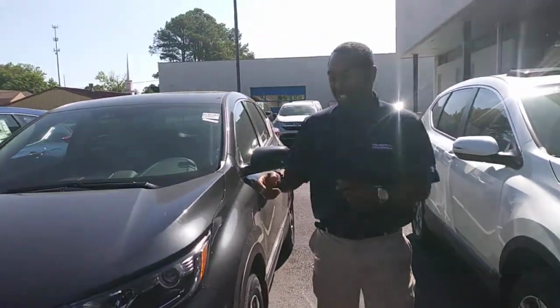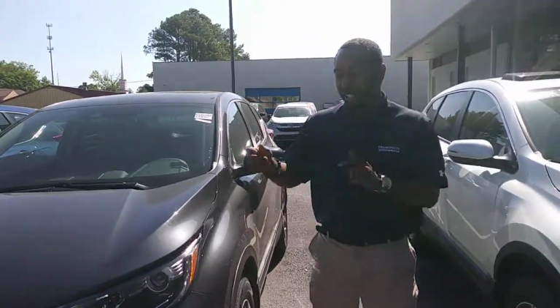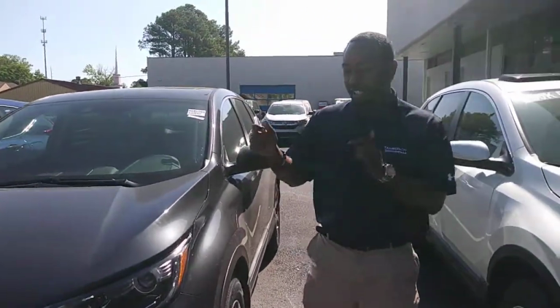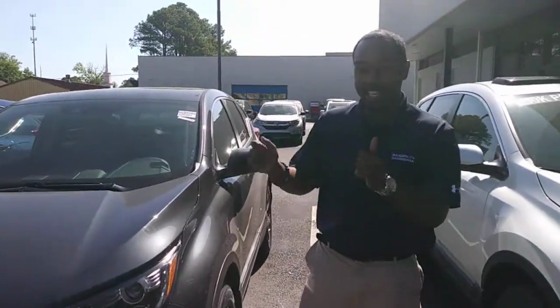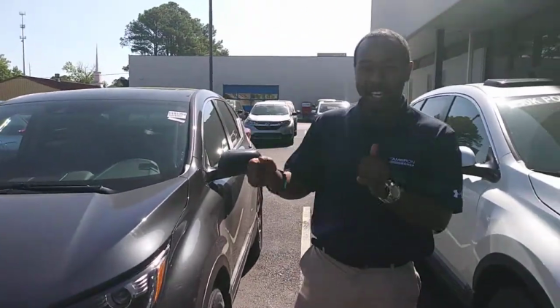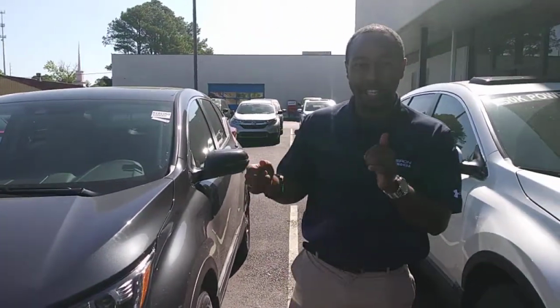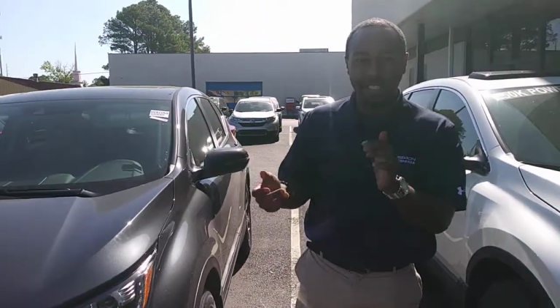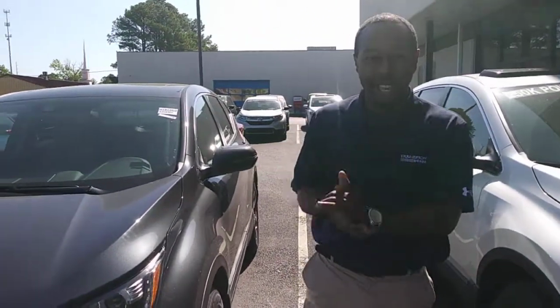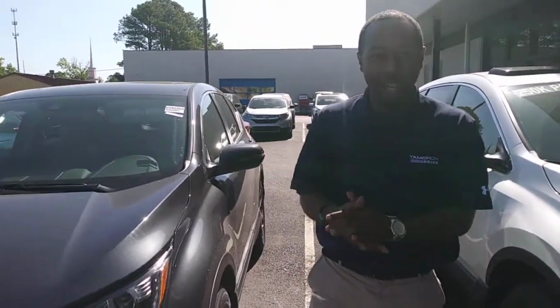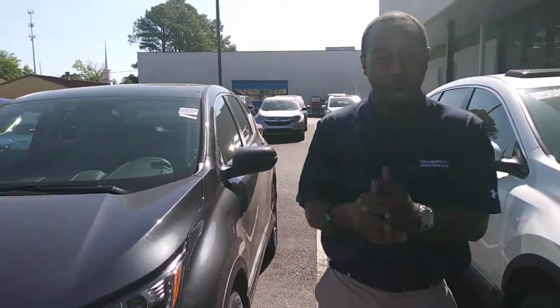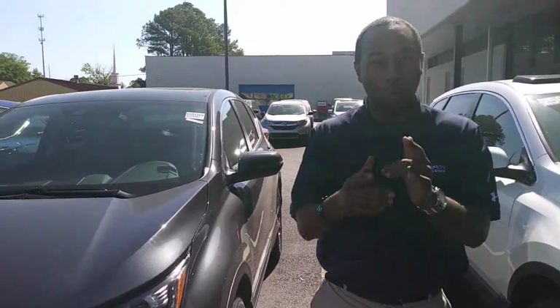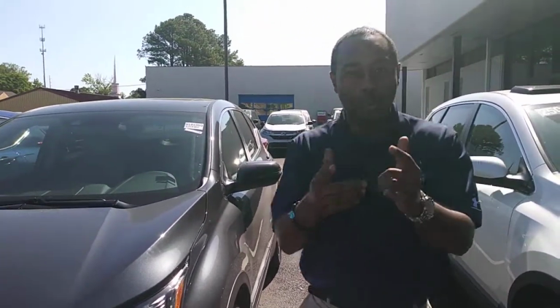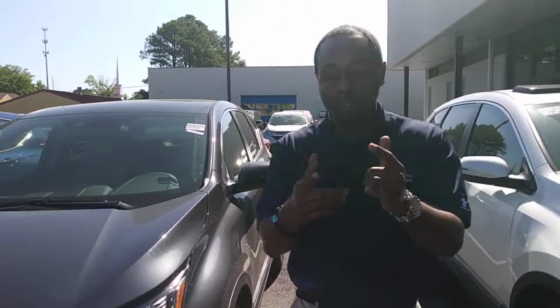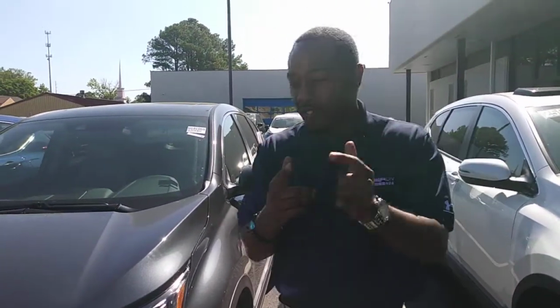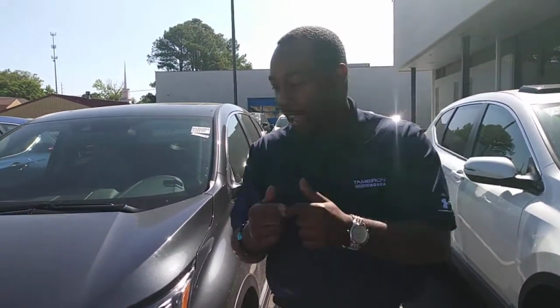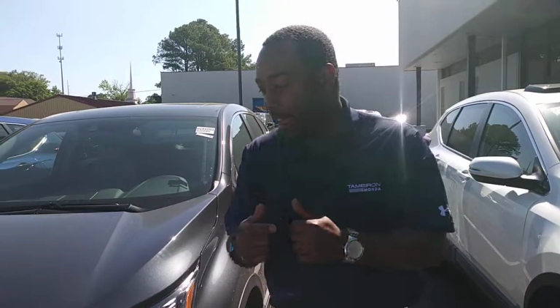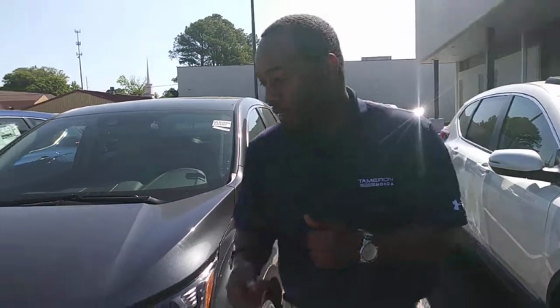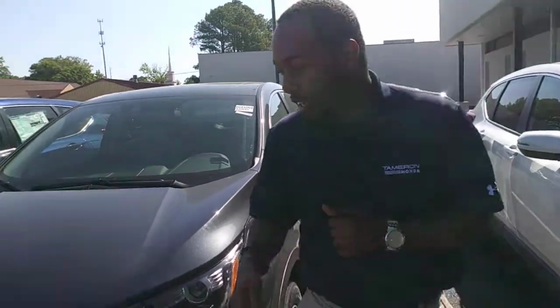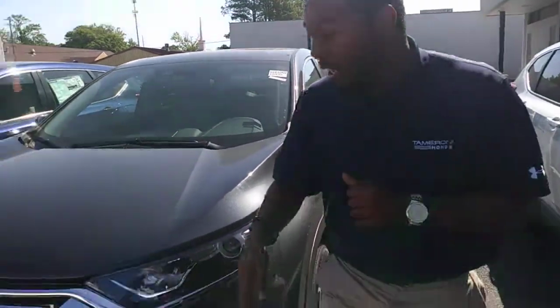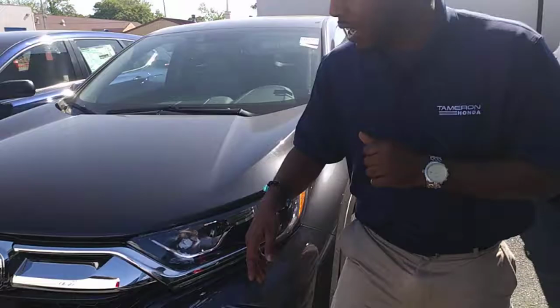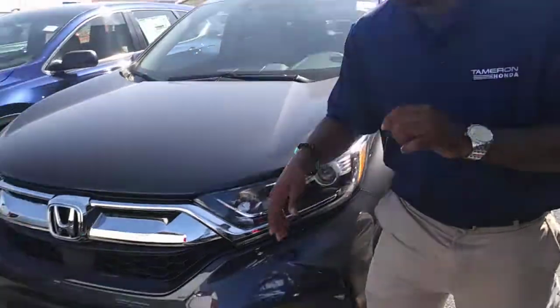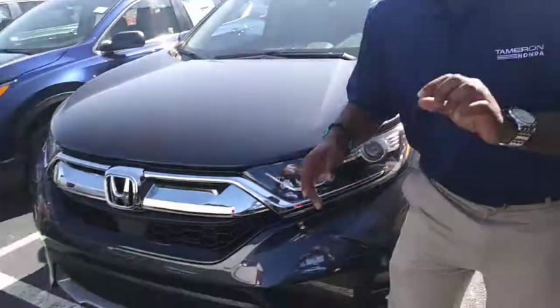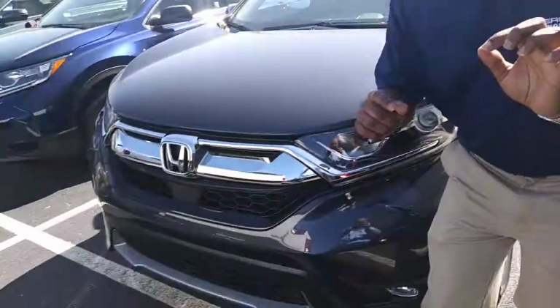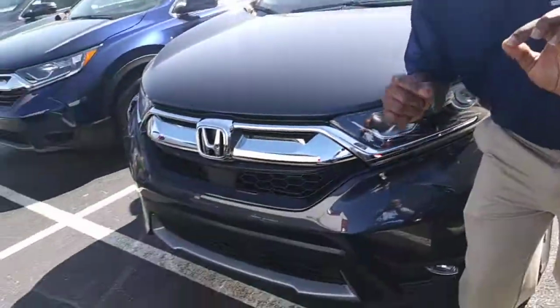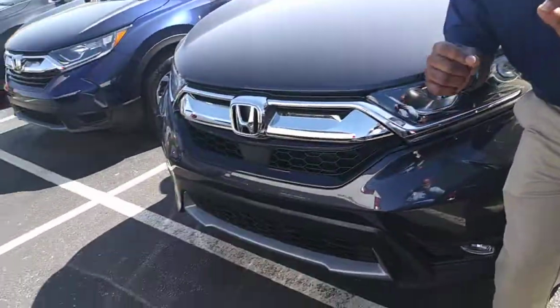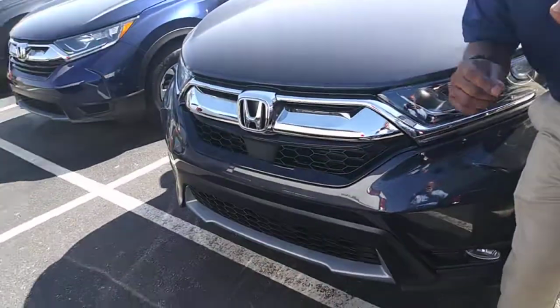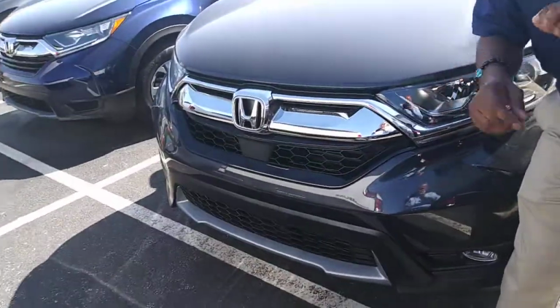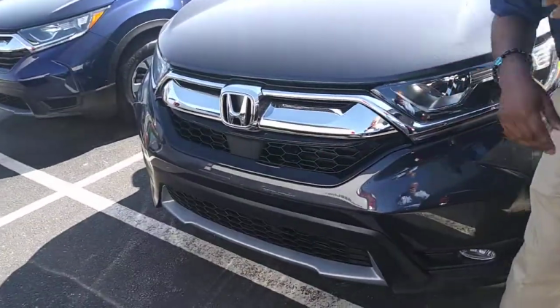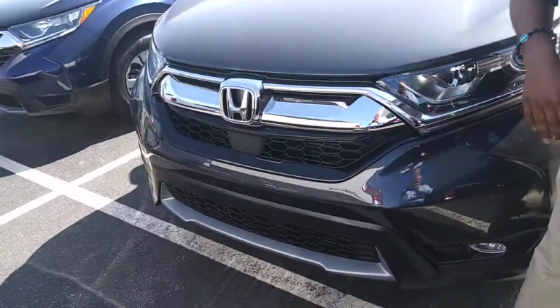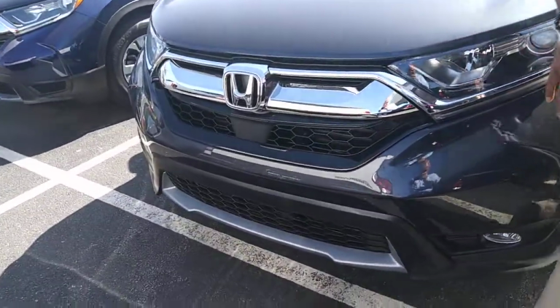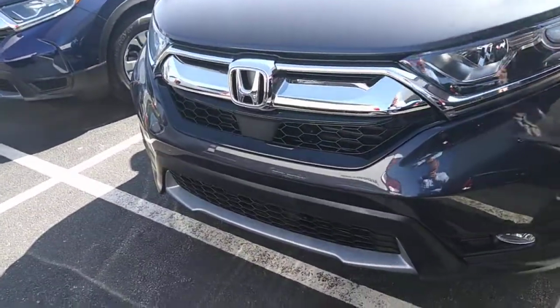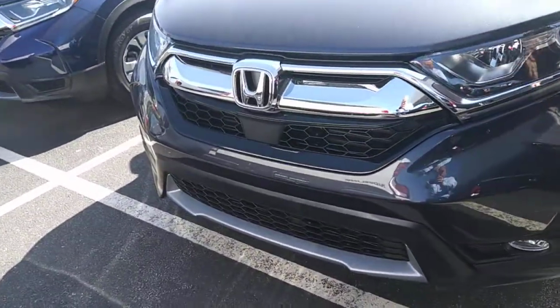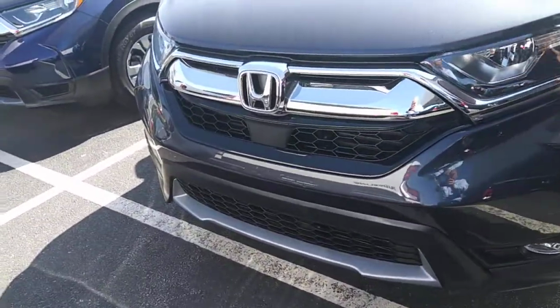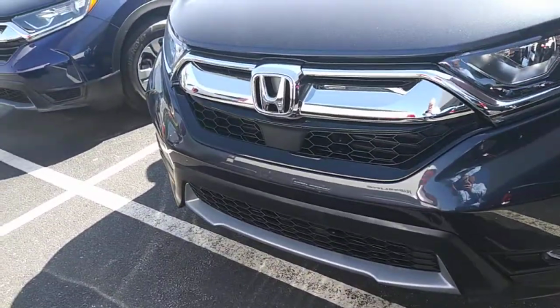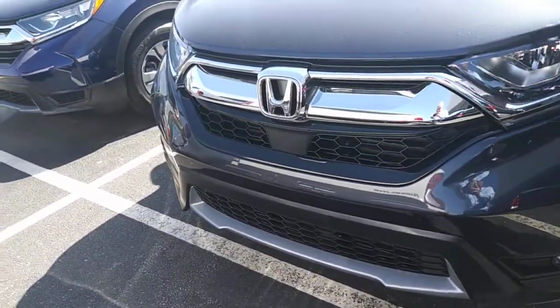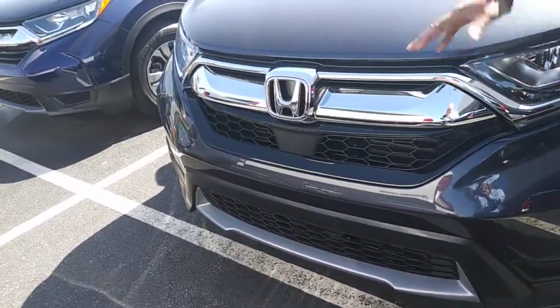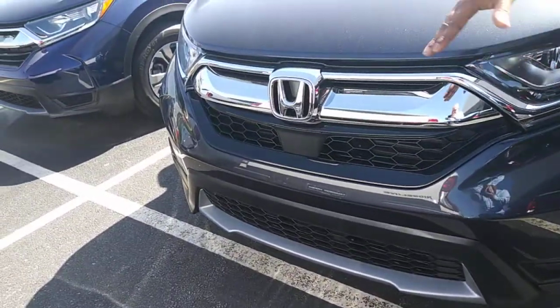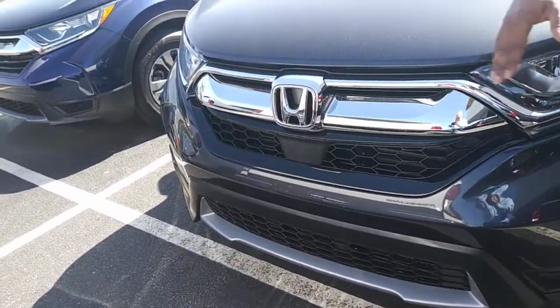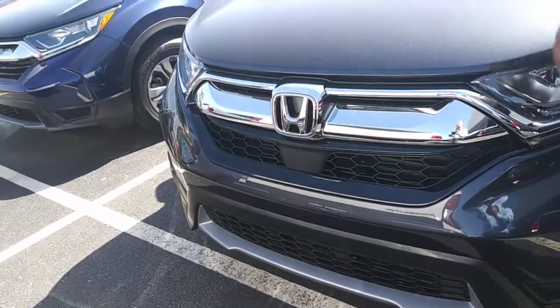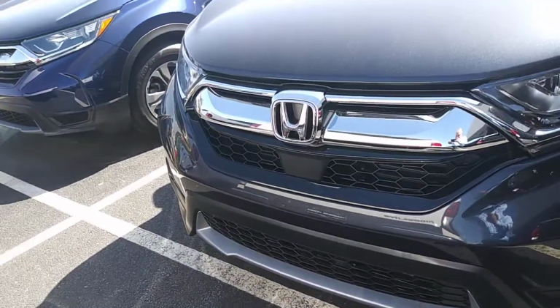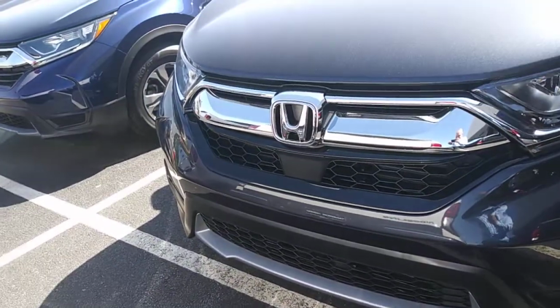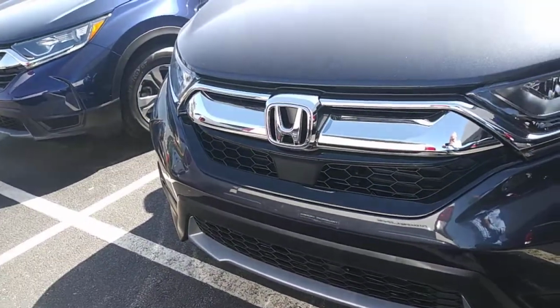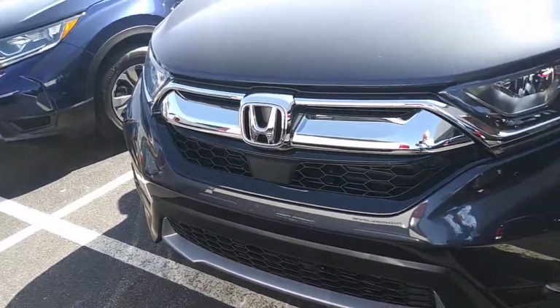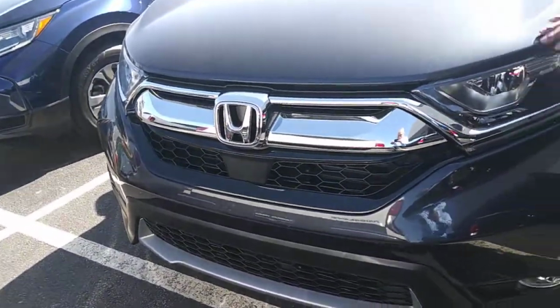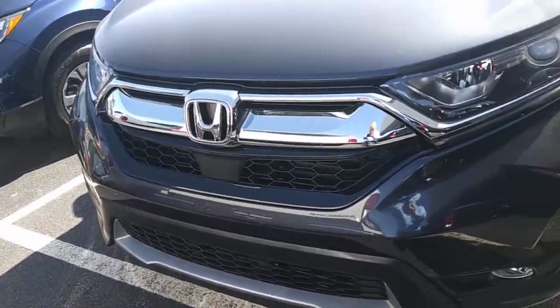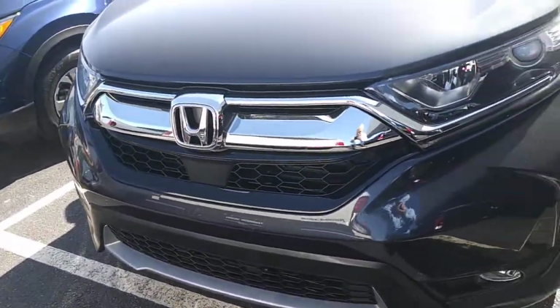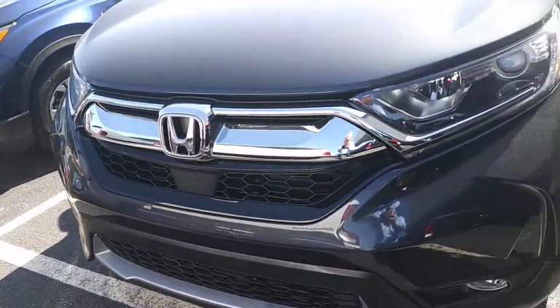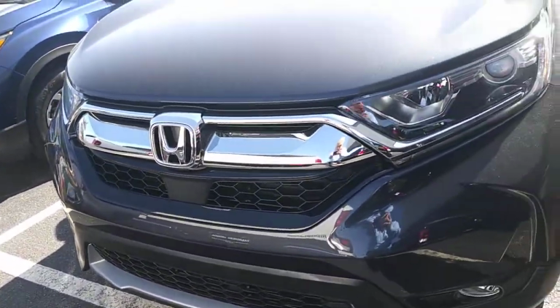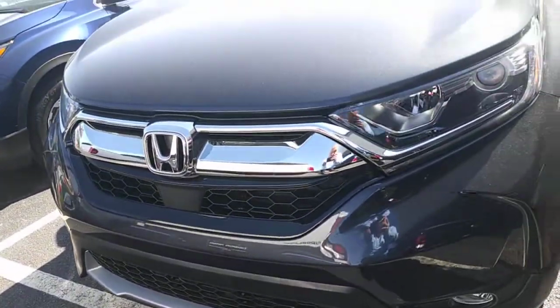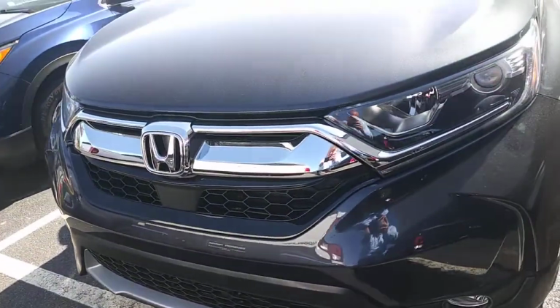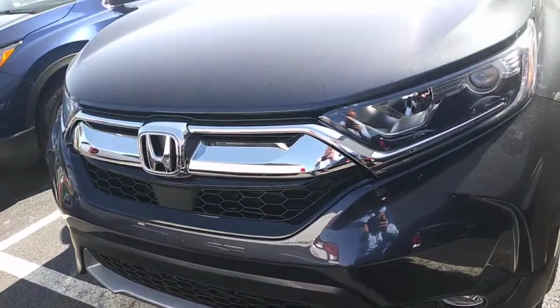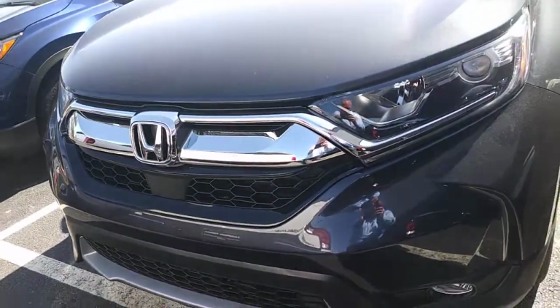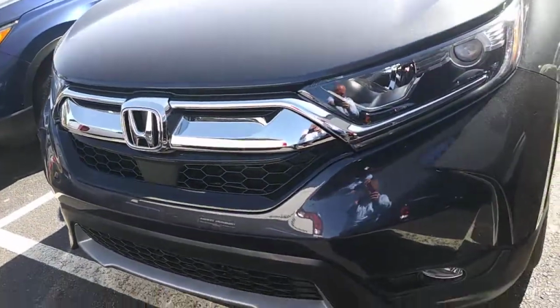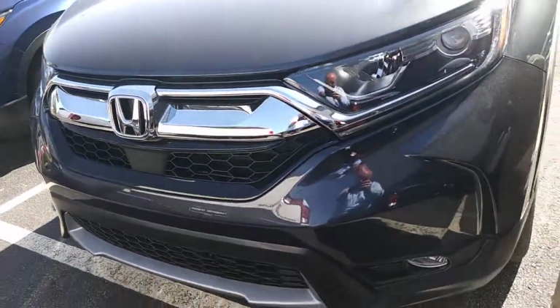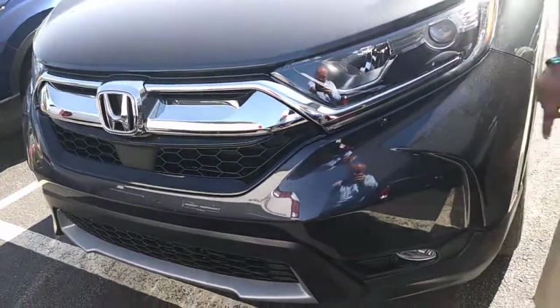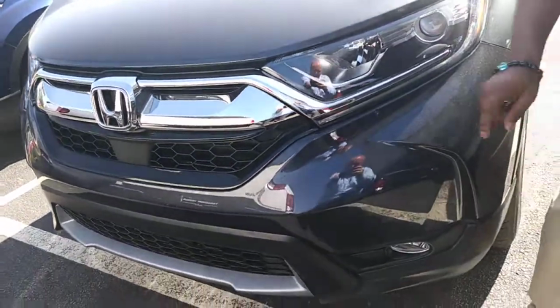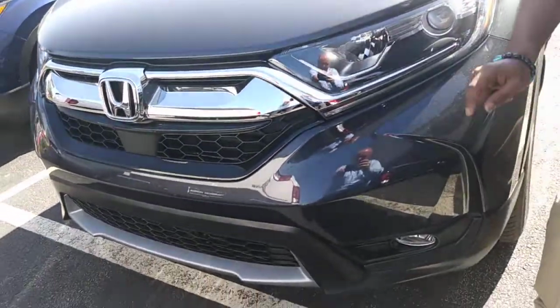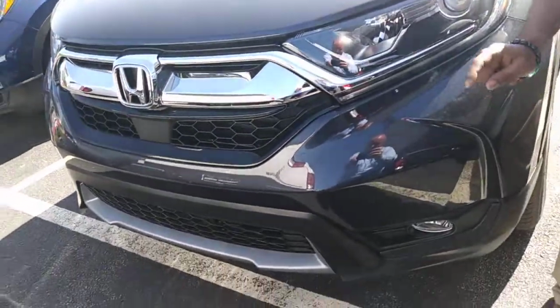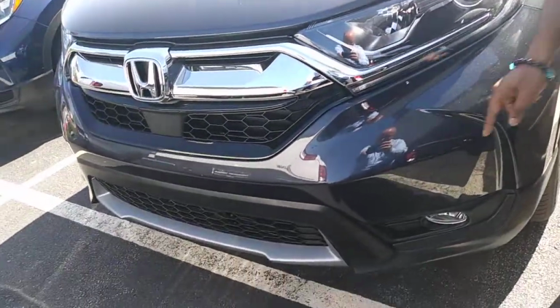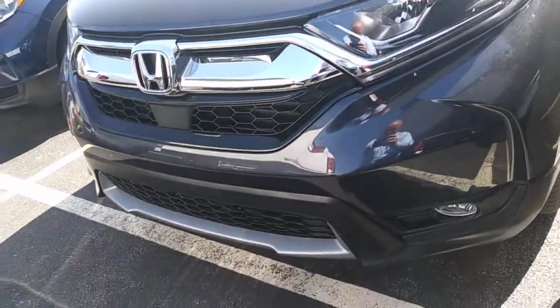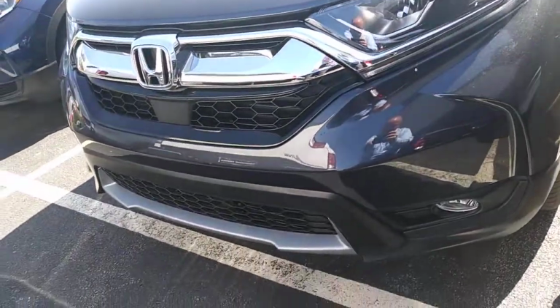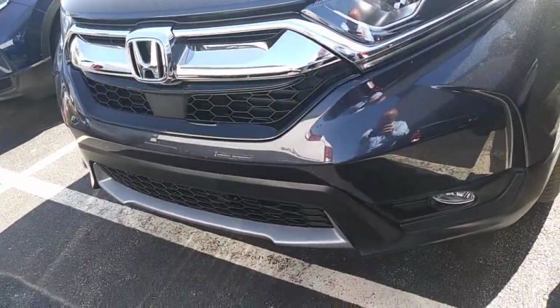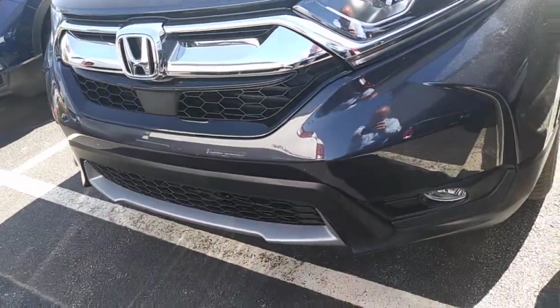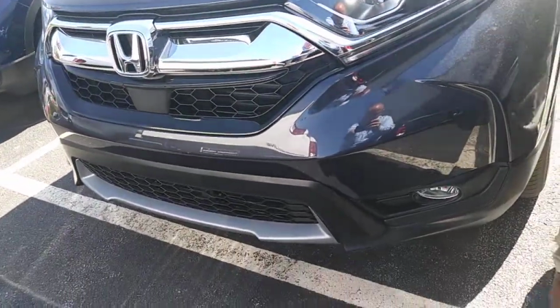This is the EX-L with Navi. Now, the first thing about it — we're going to give you LED headlights, daytime running lights, and fog lights.